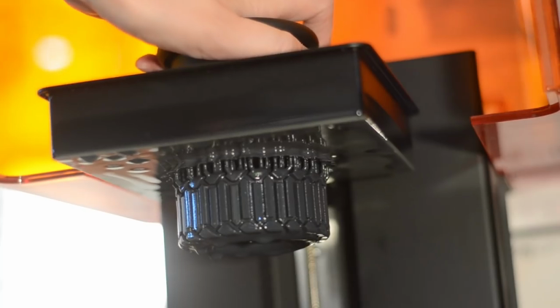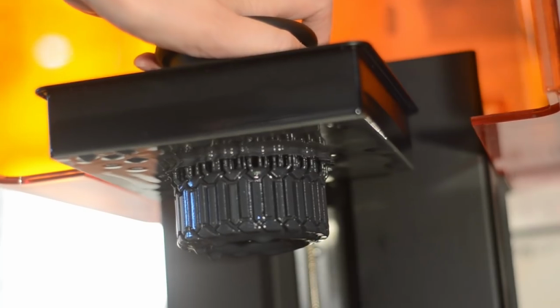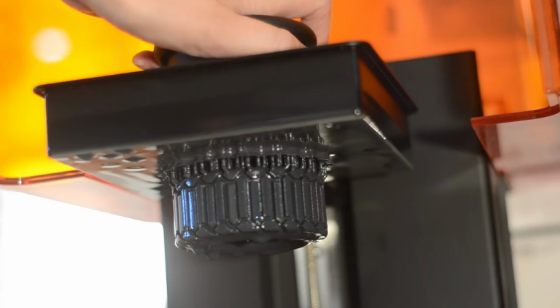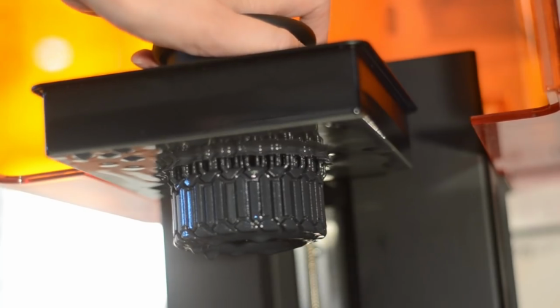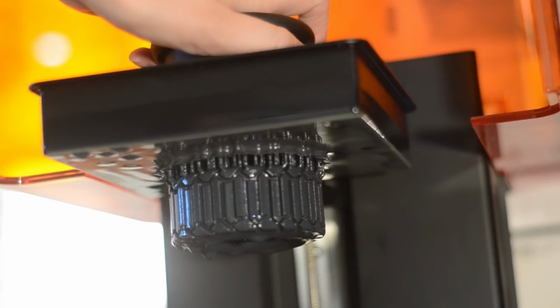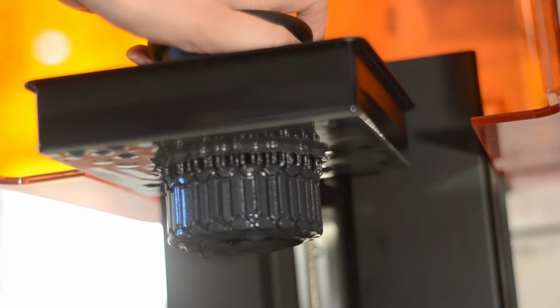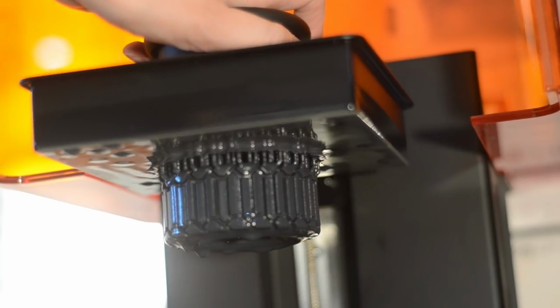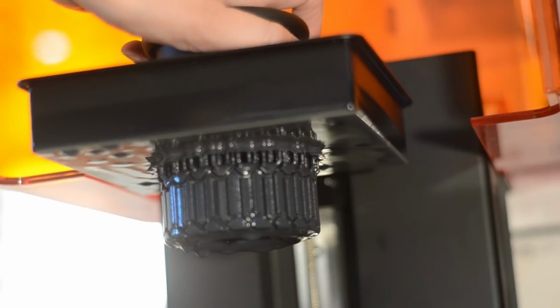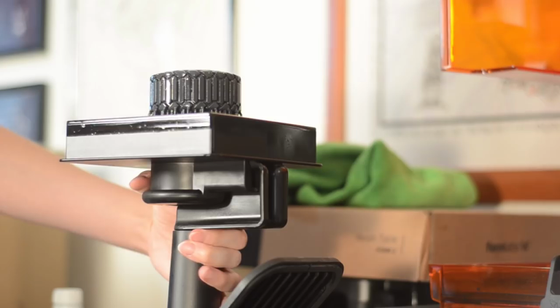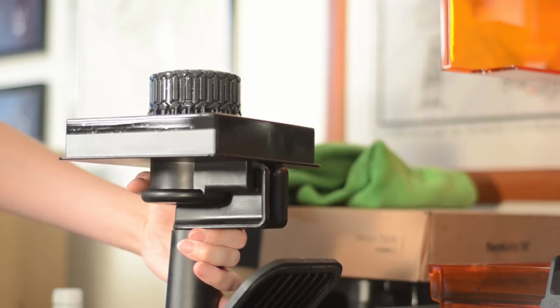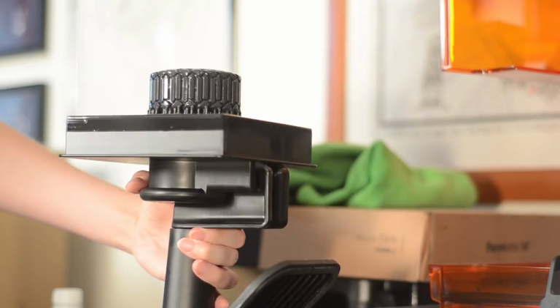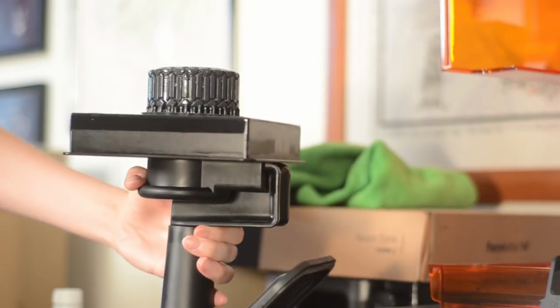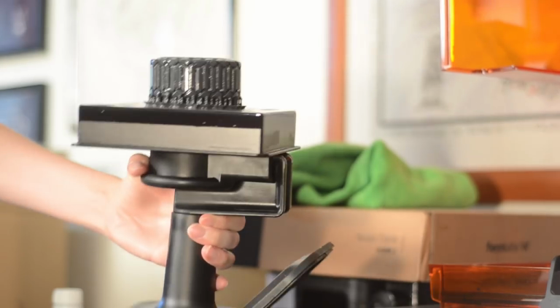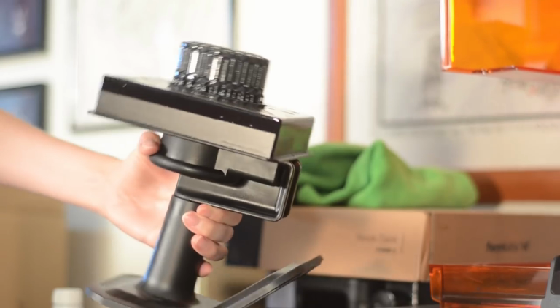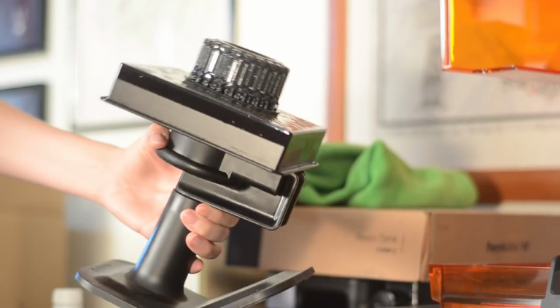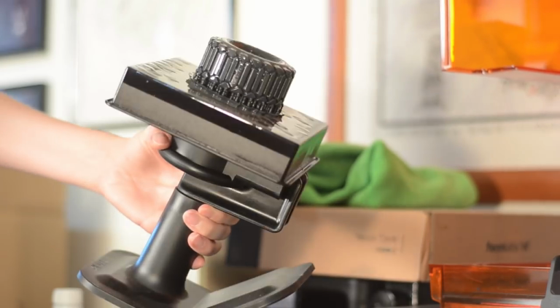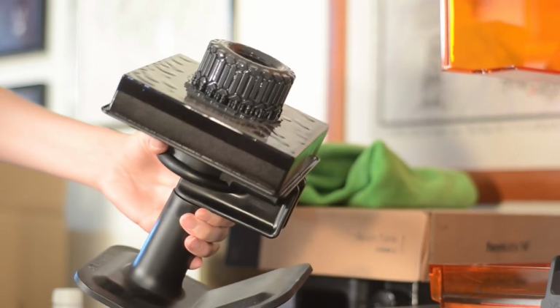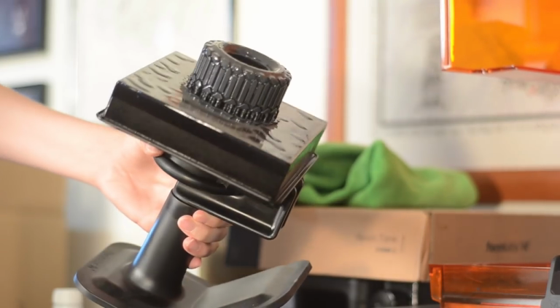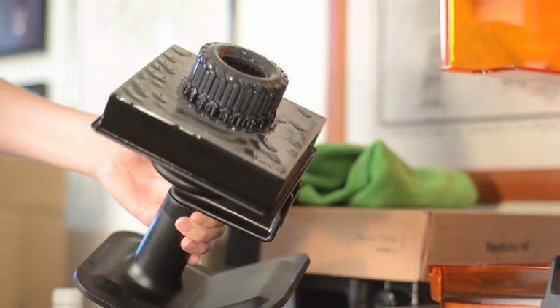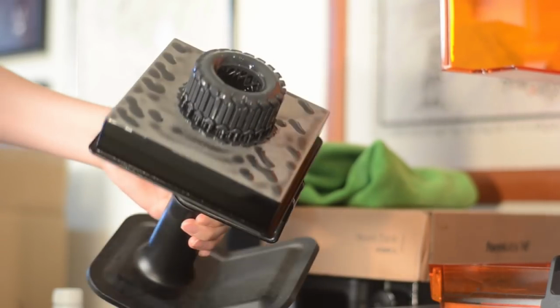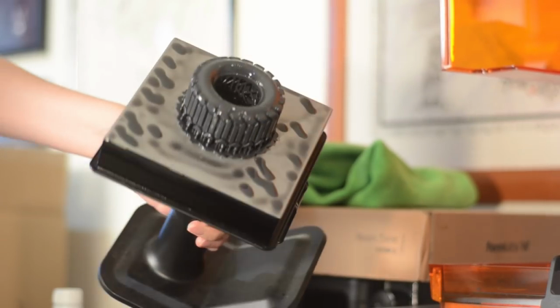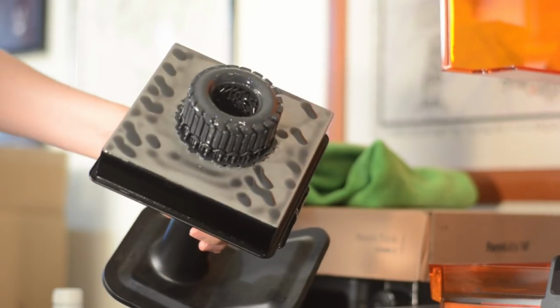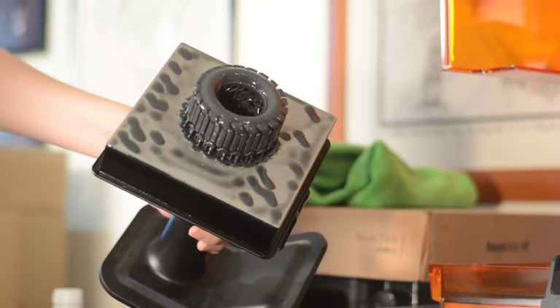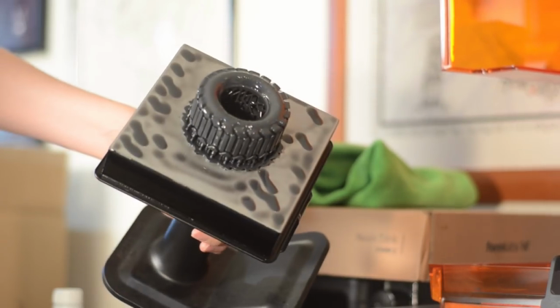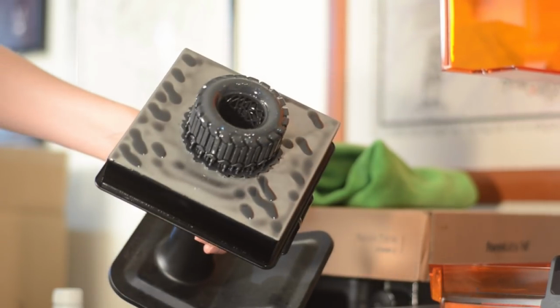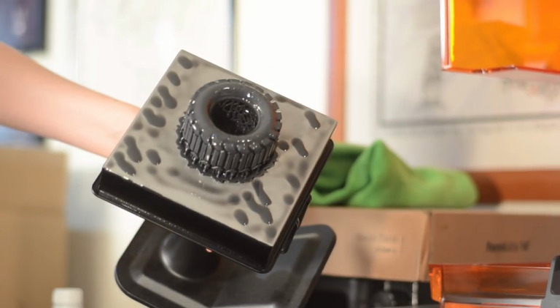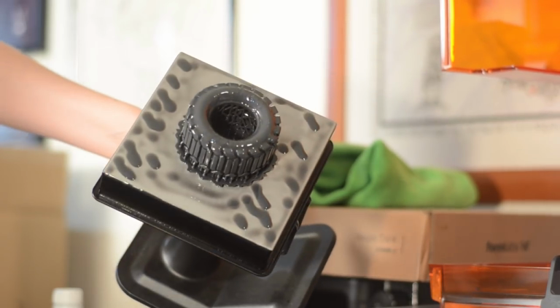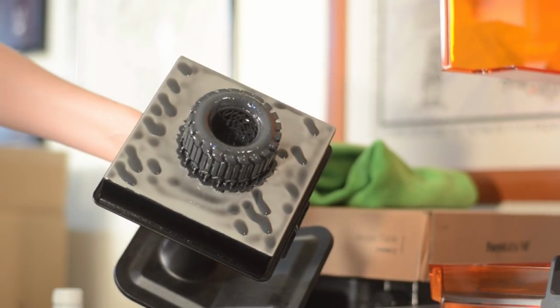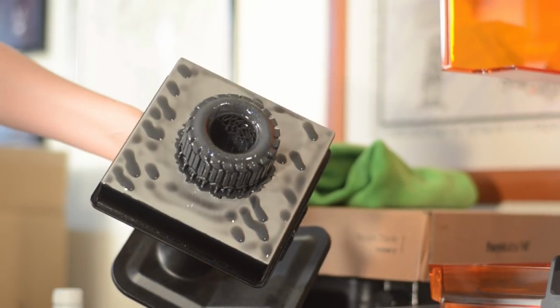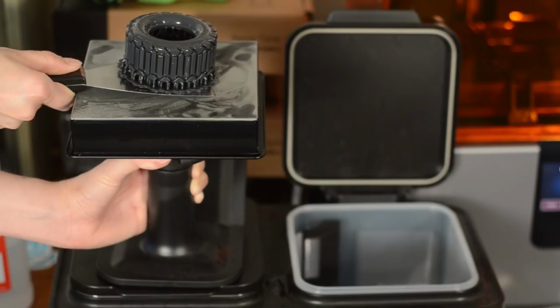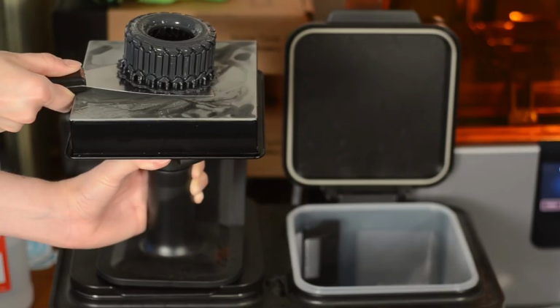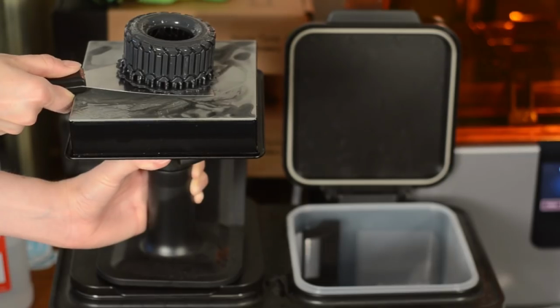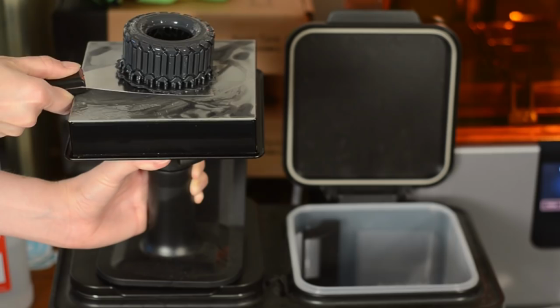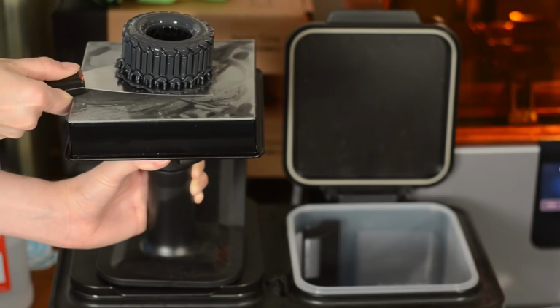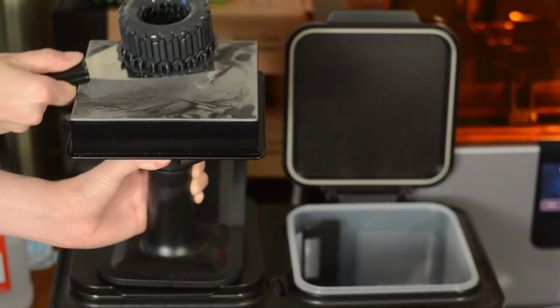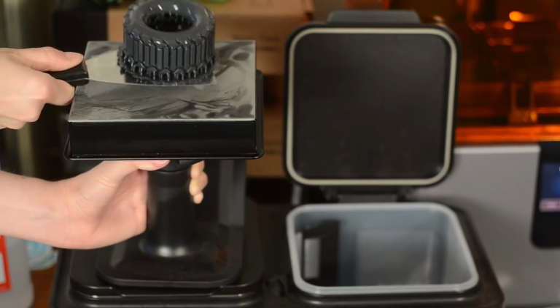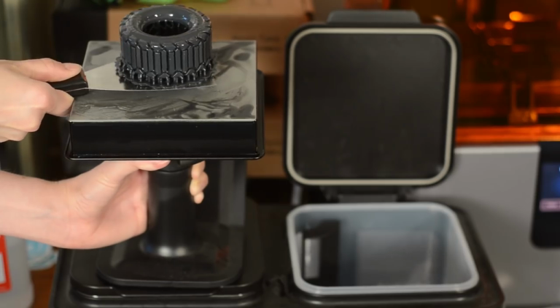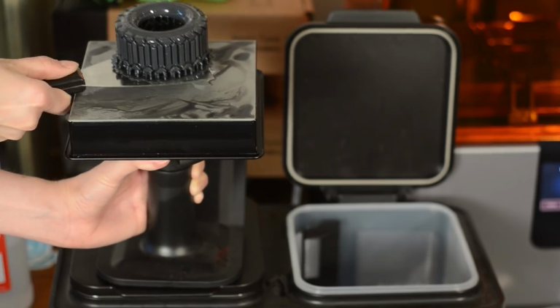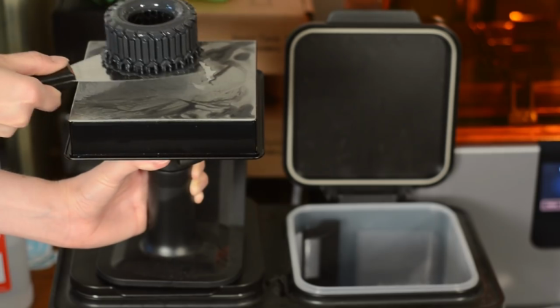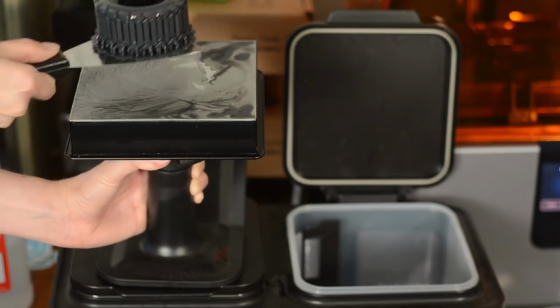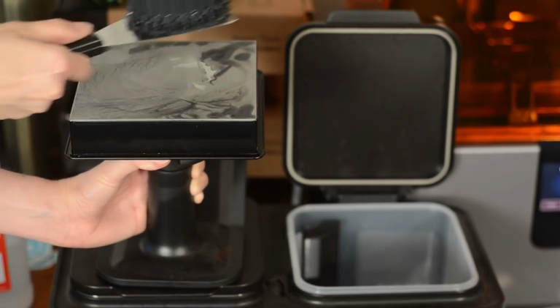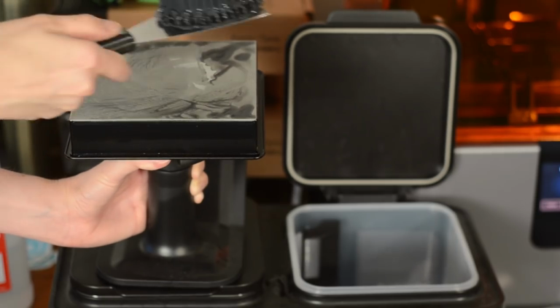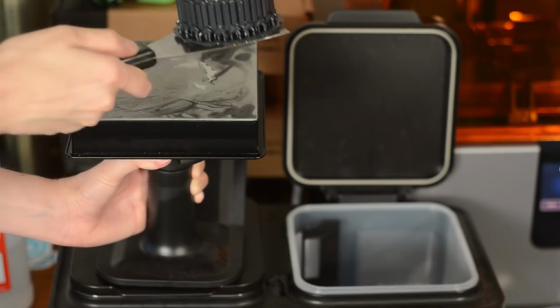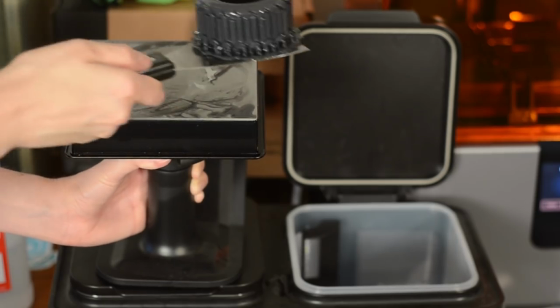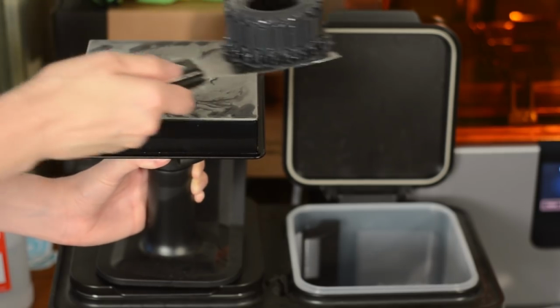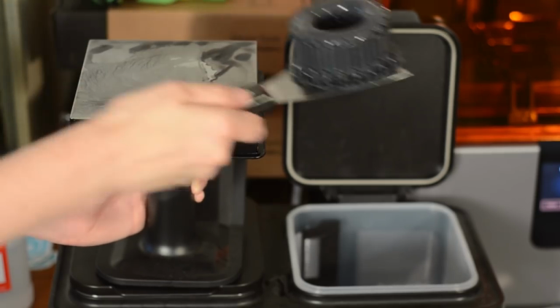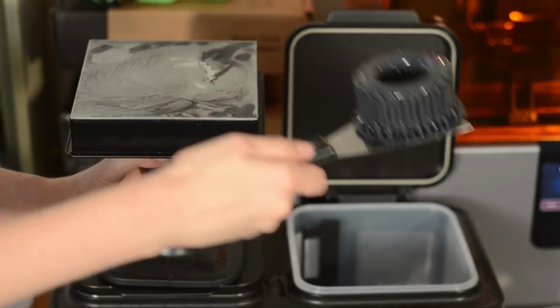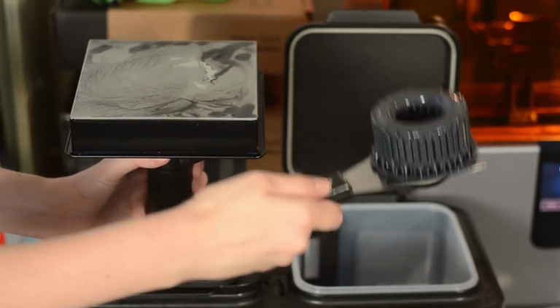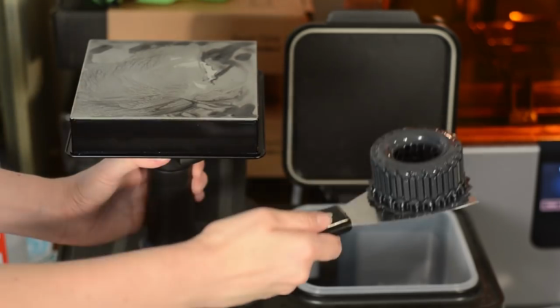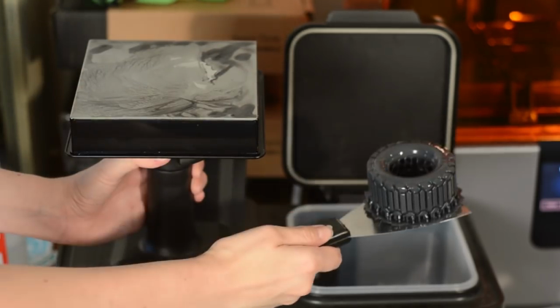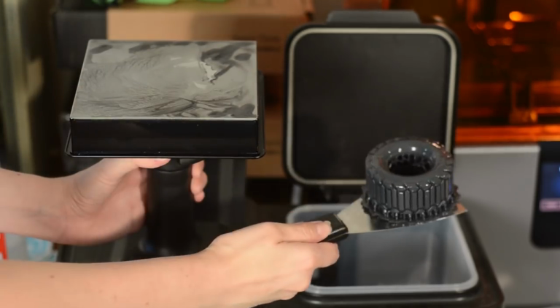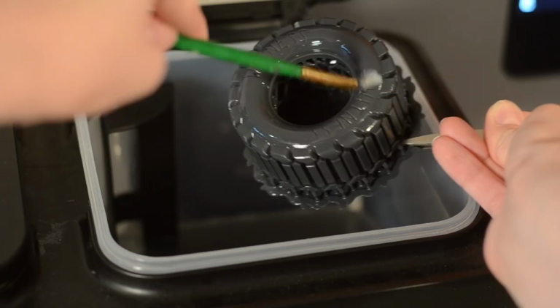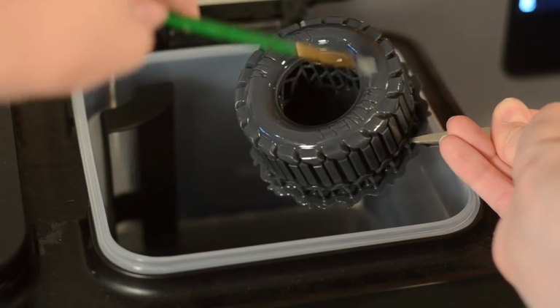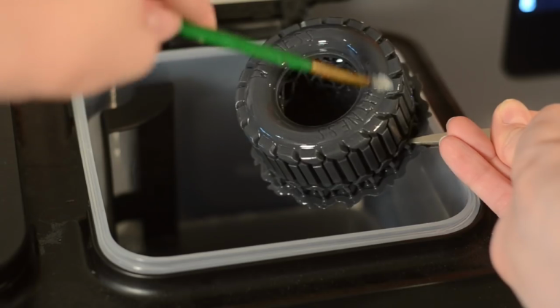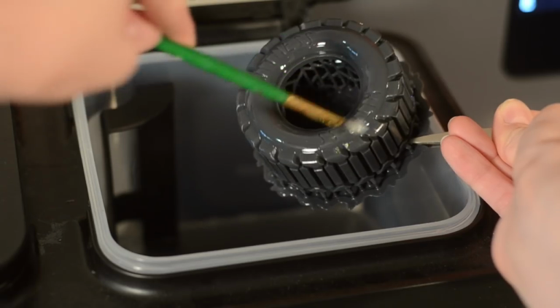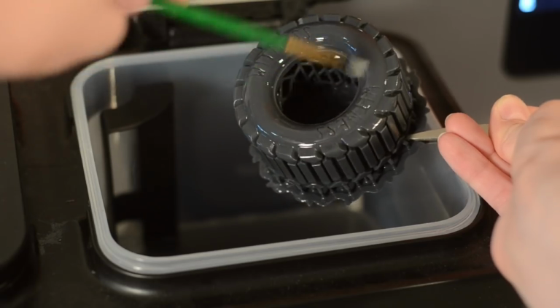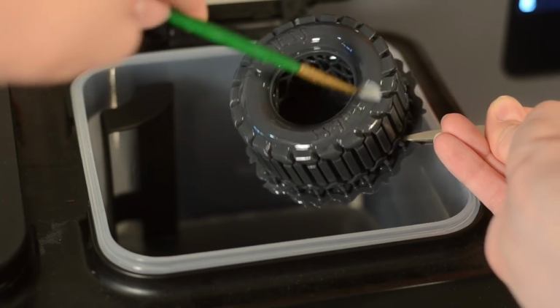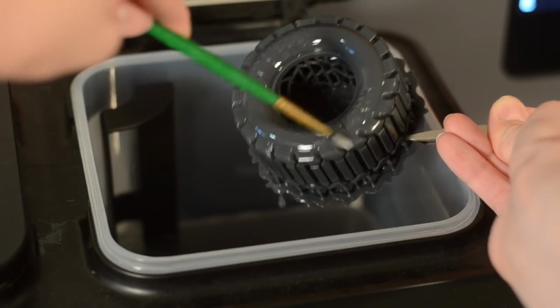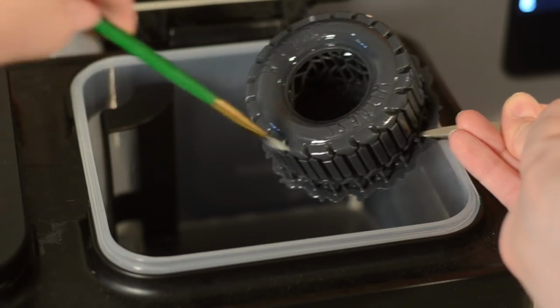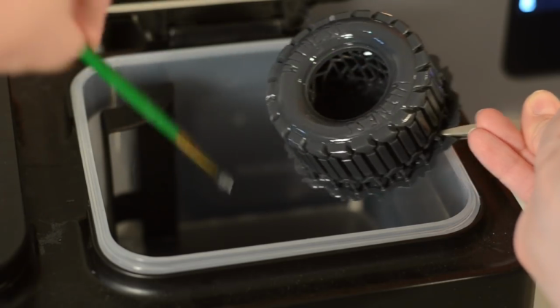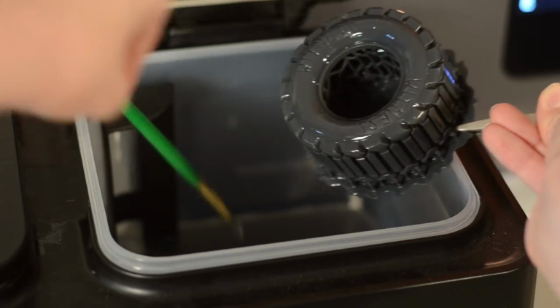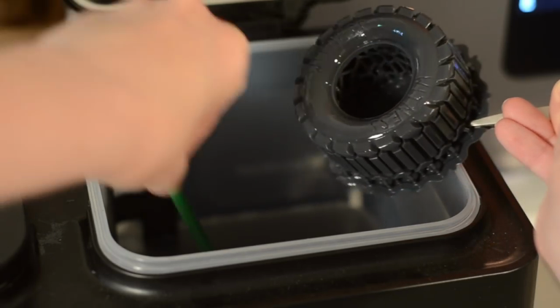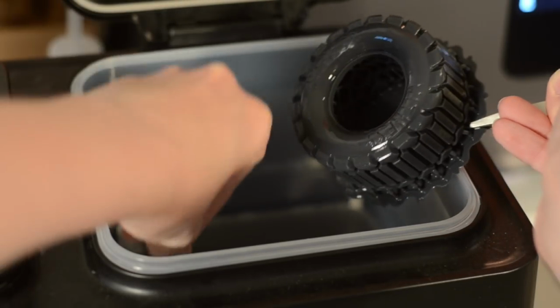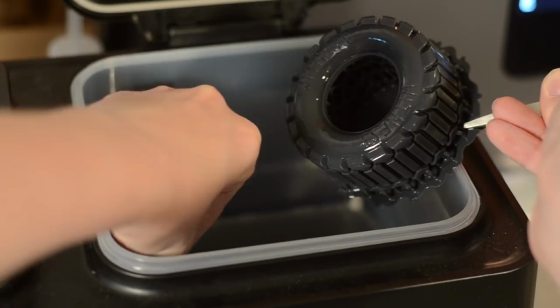I gotta be honest, they look pretty incredible. Even at the lowest quality setting, this machine spits out some really nice looking models.